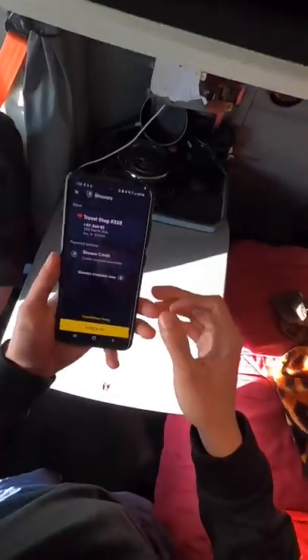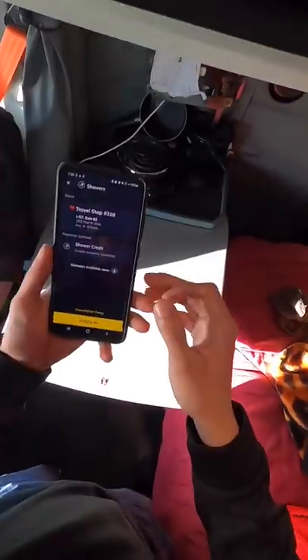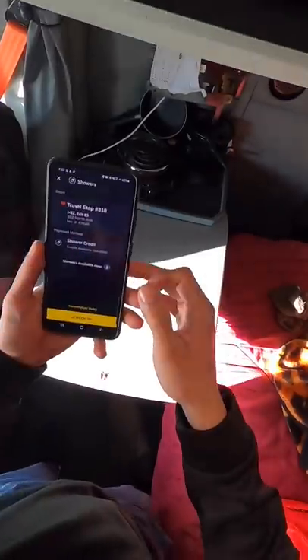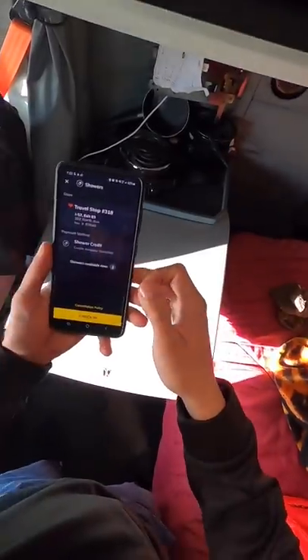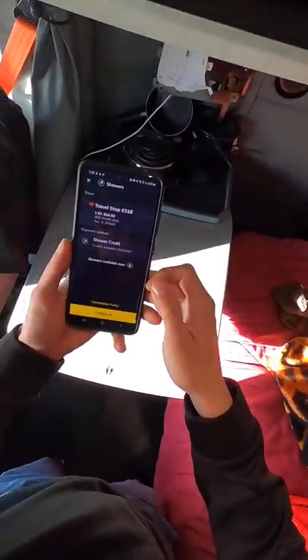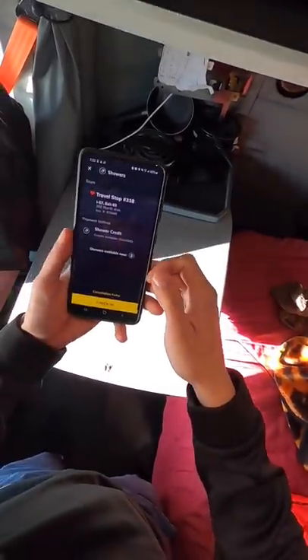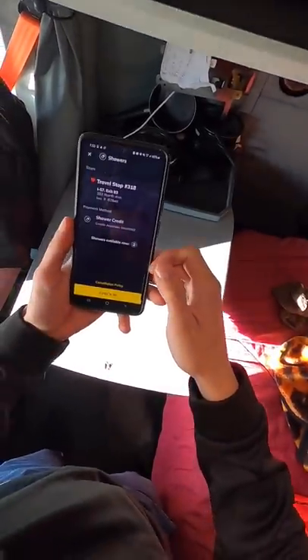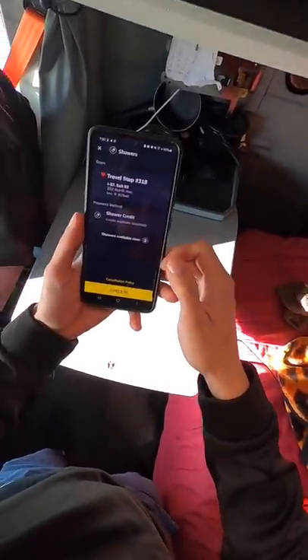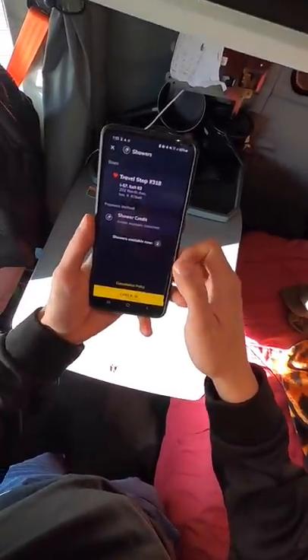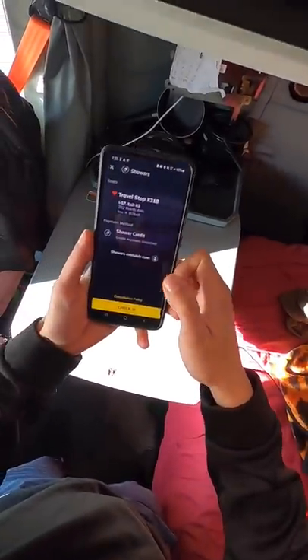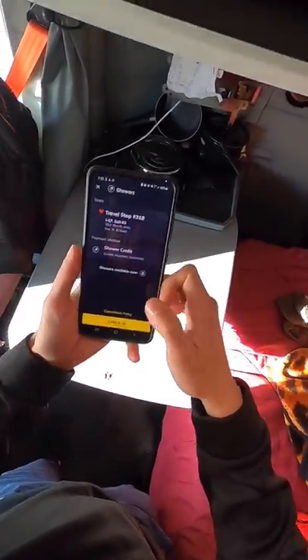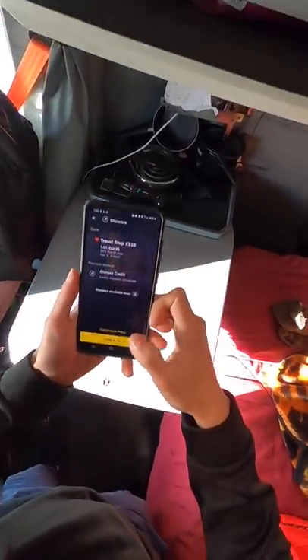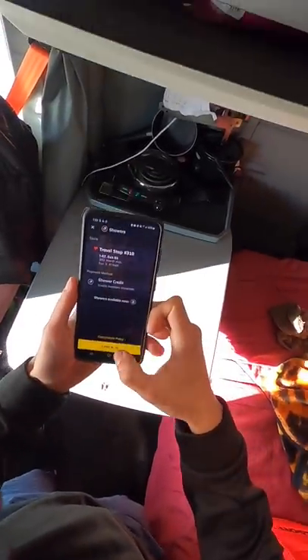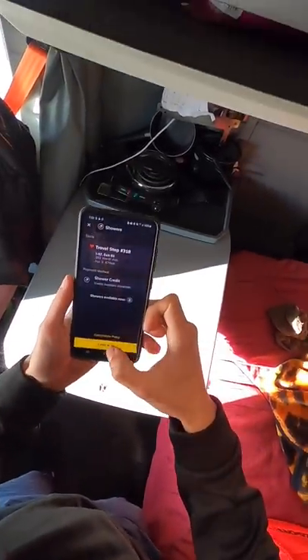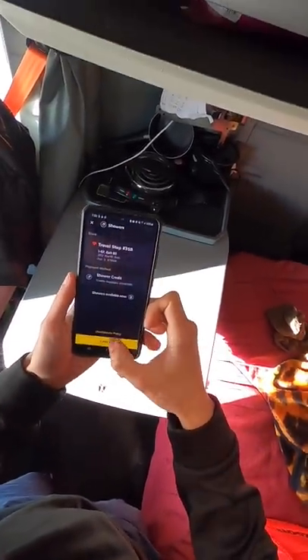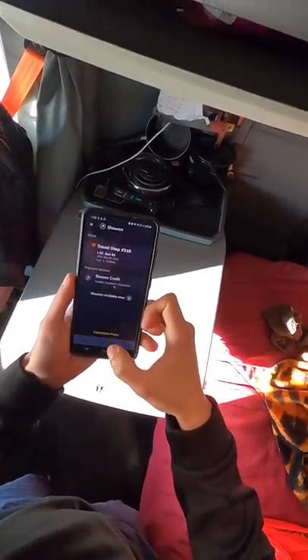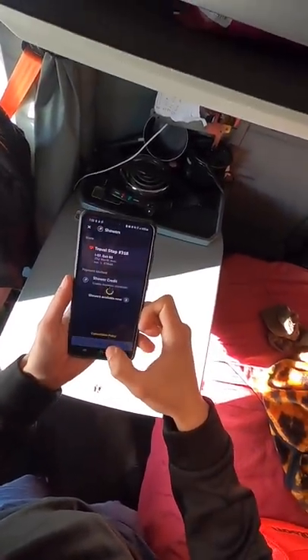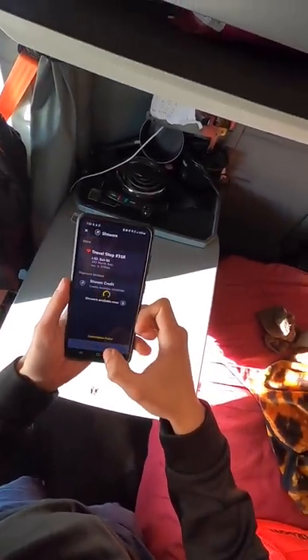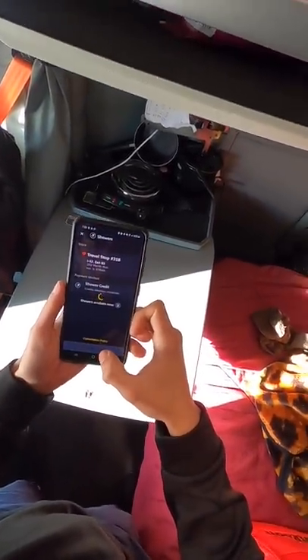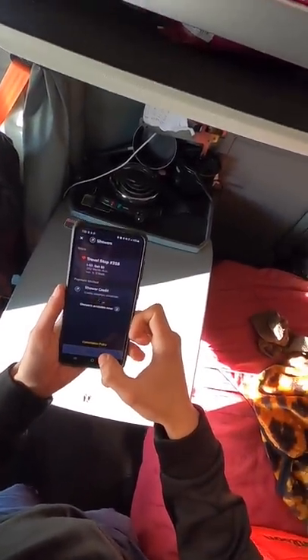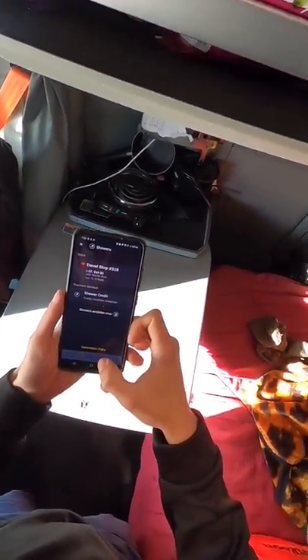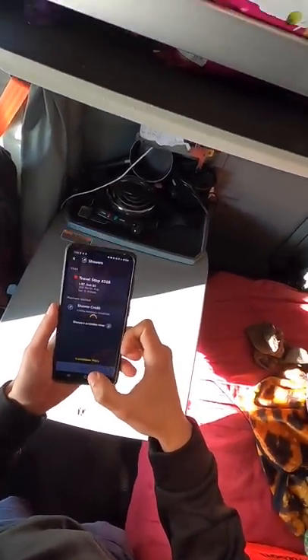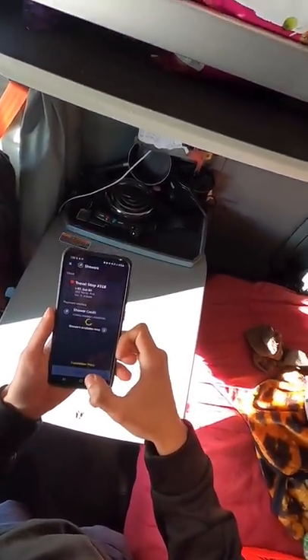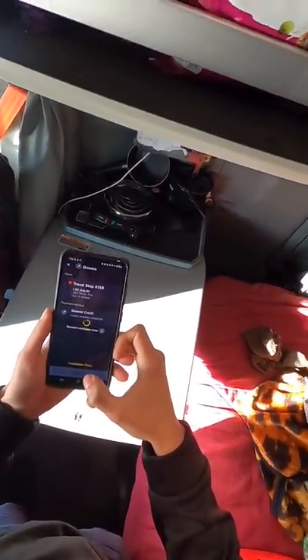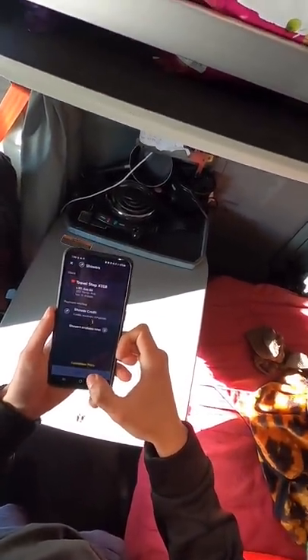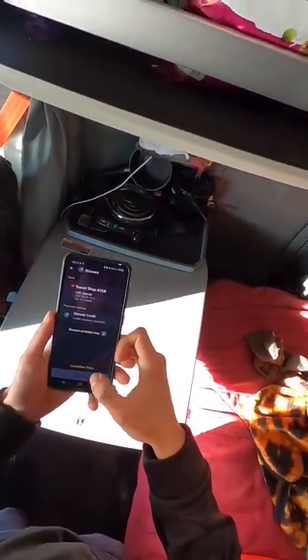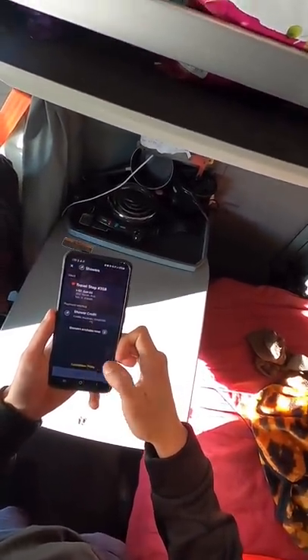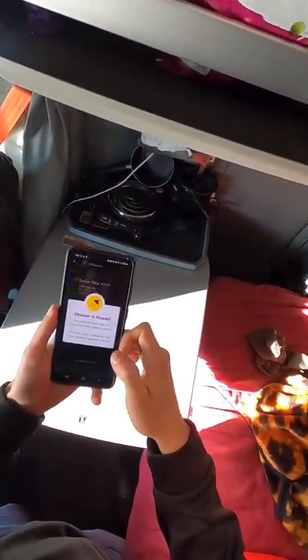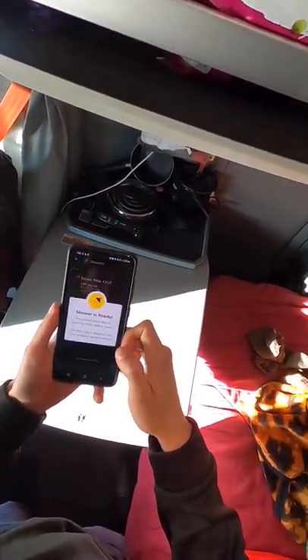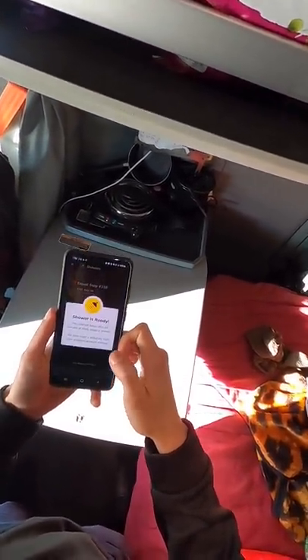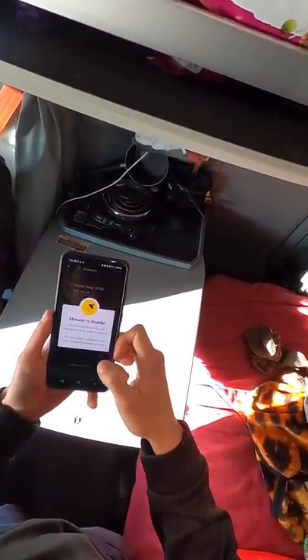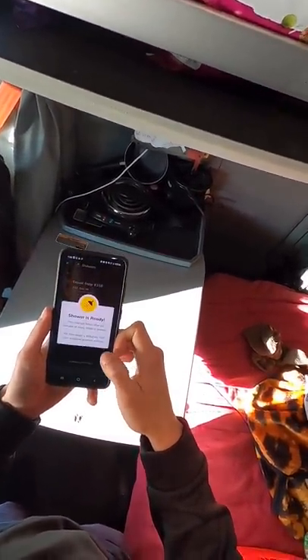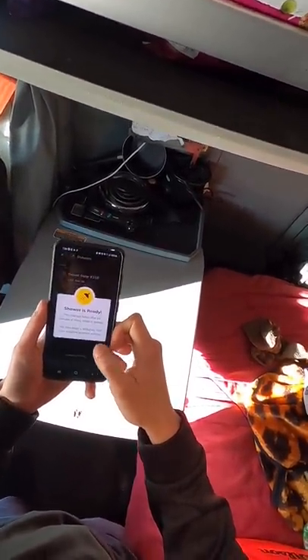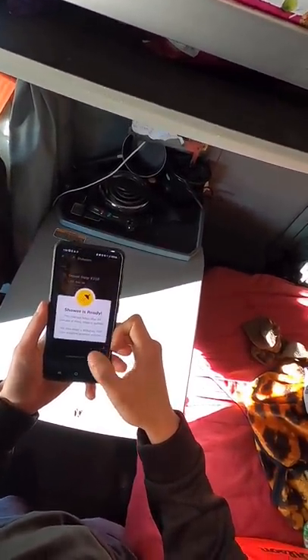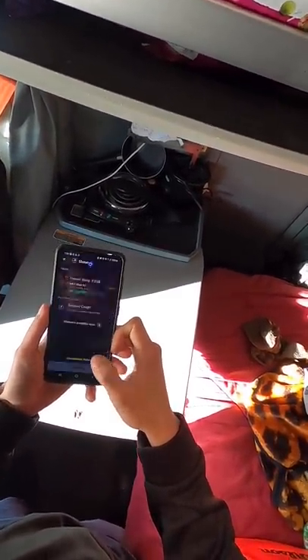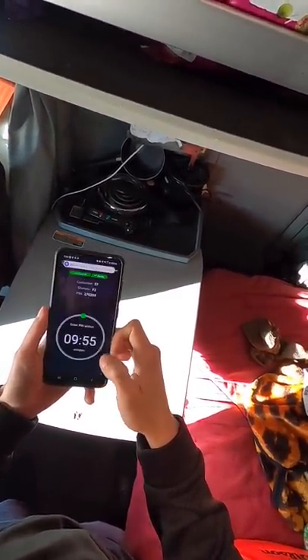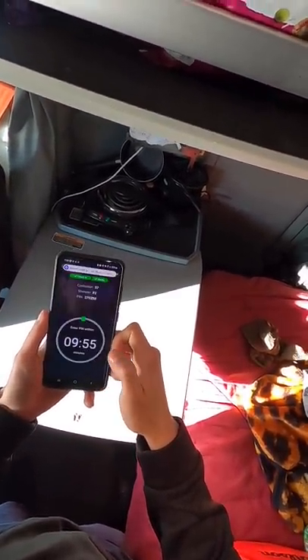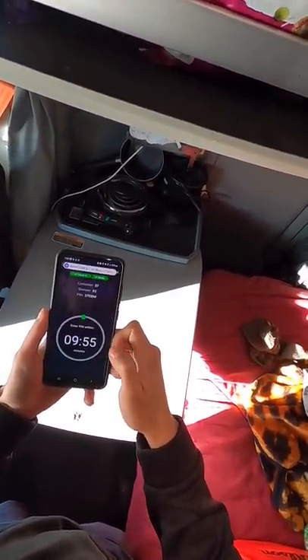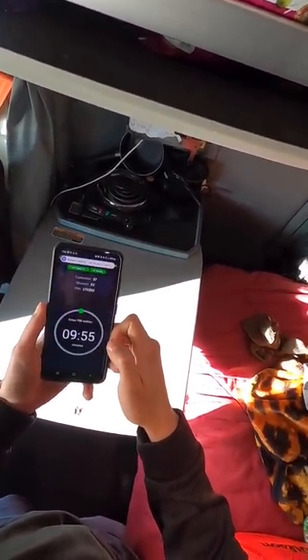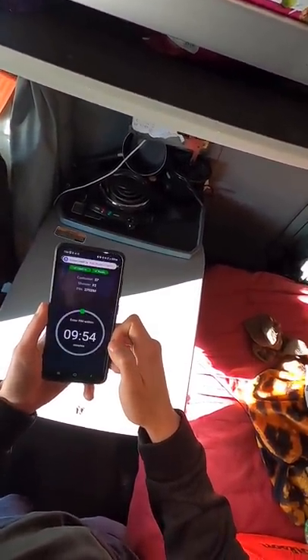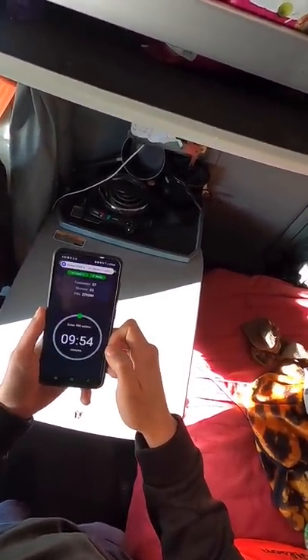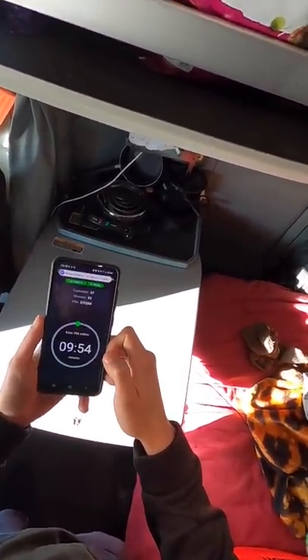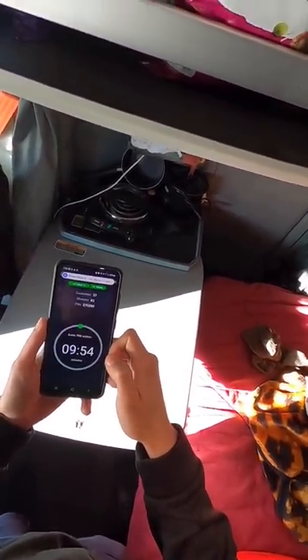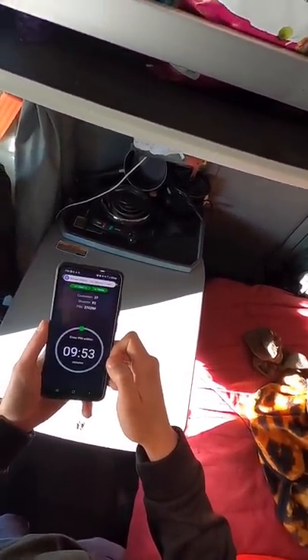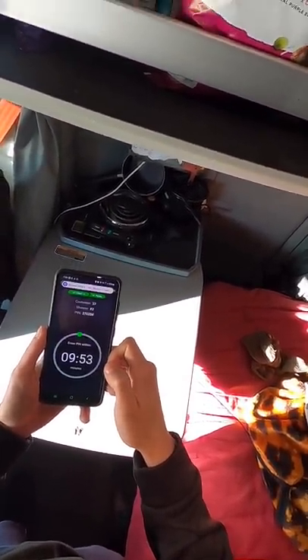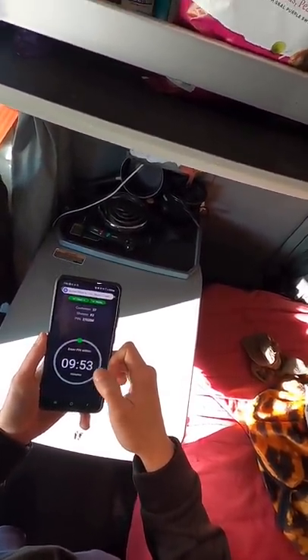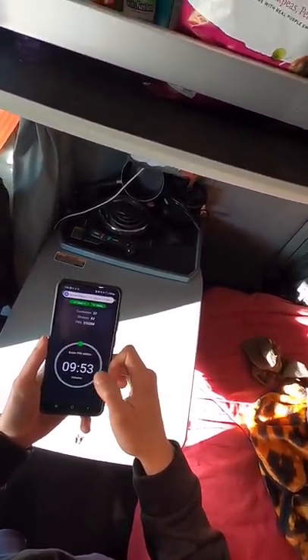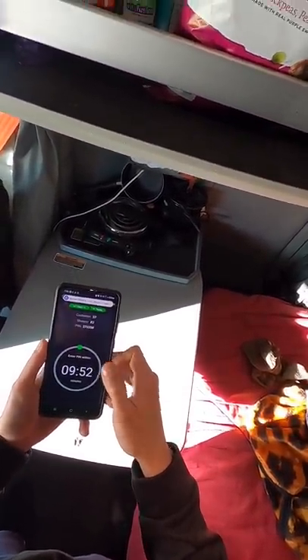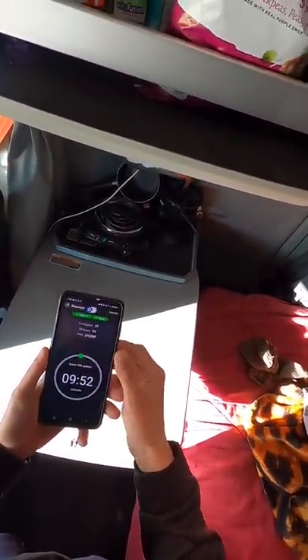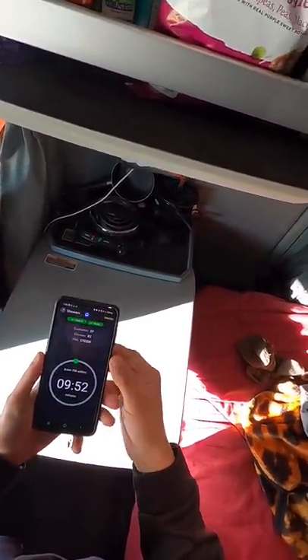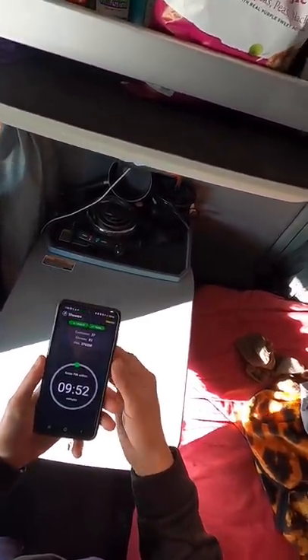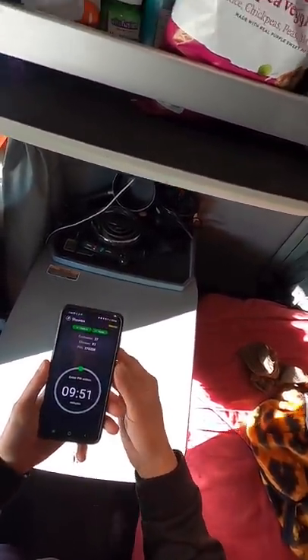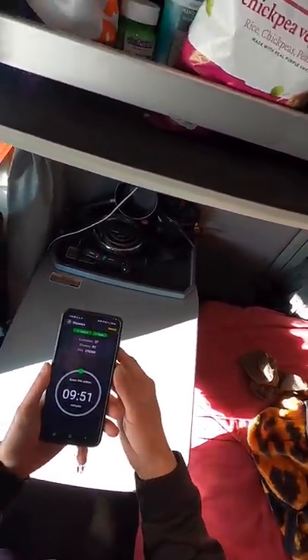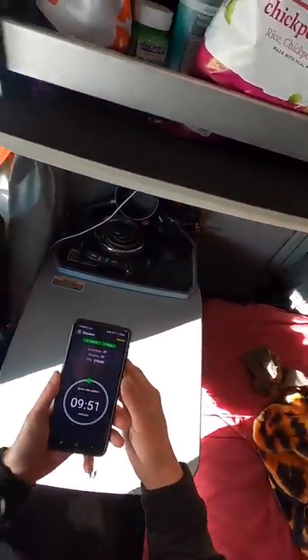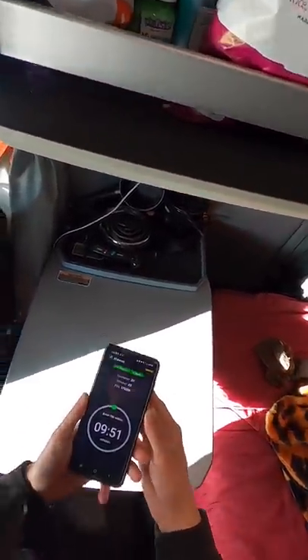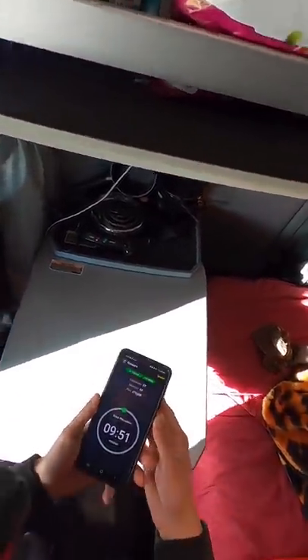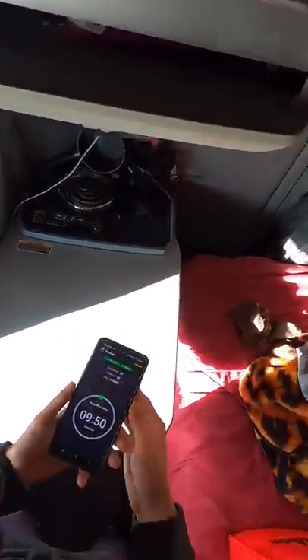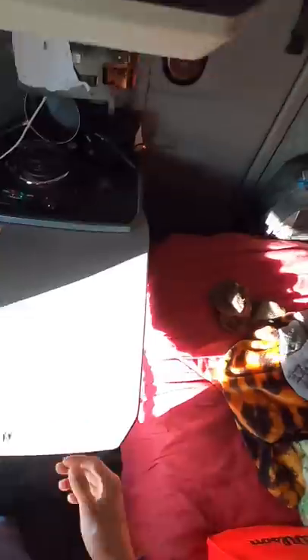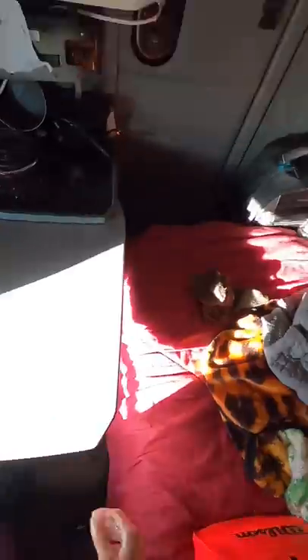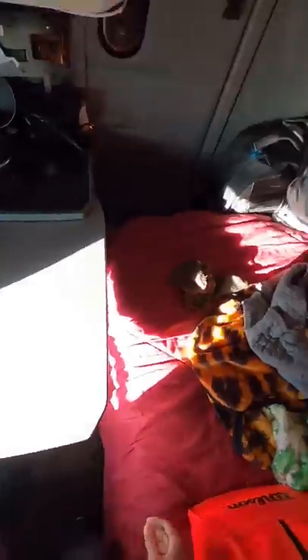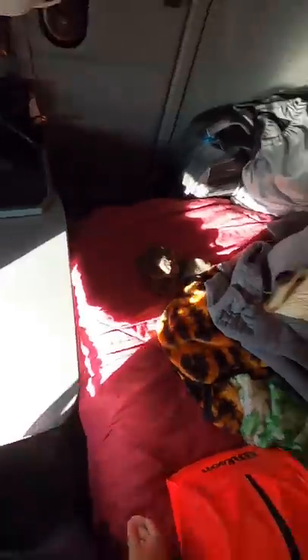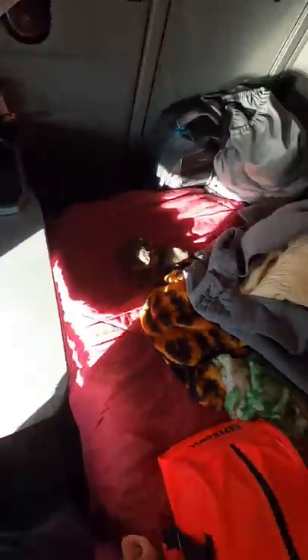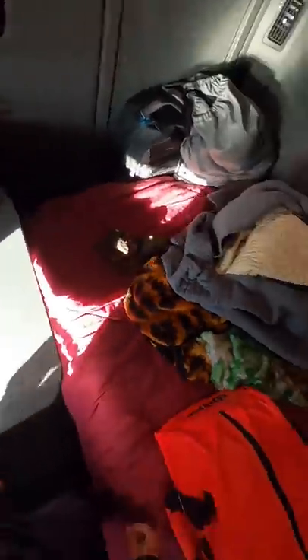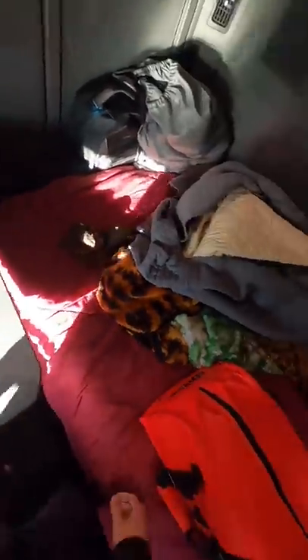This is how normal truckers shower. I prefer the bucket and shower curtain method that I showed in my last video, but to each their own, I guess.